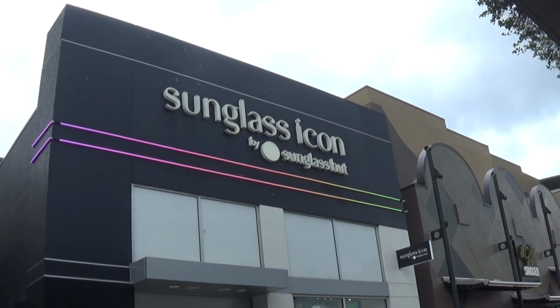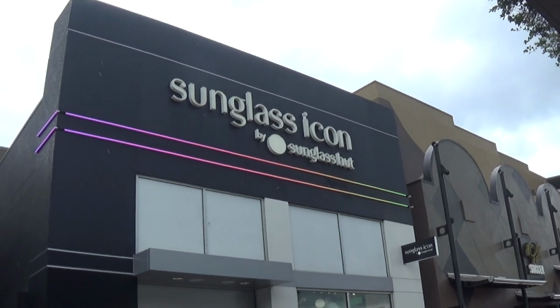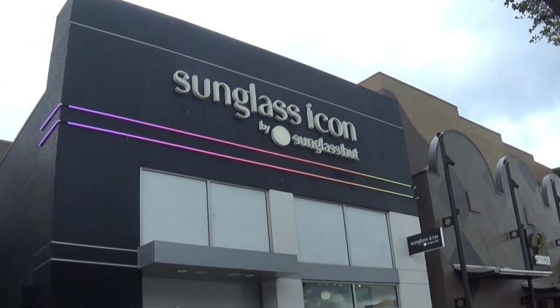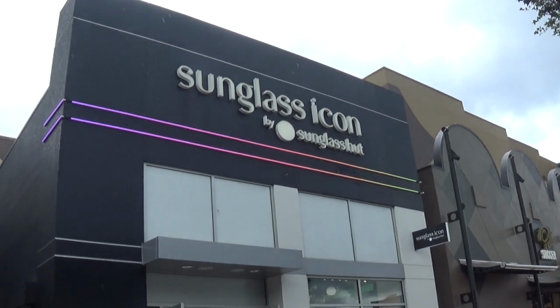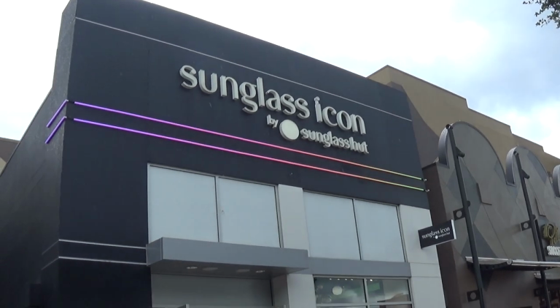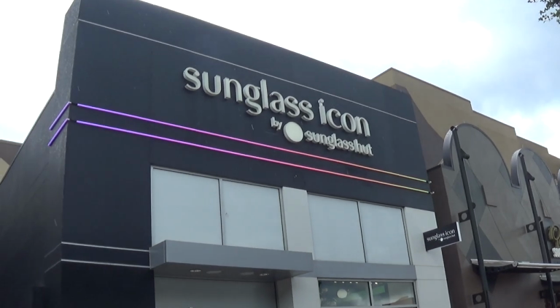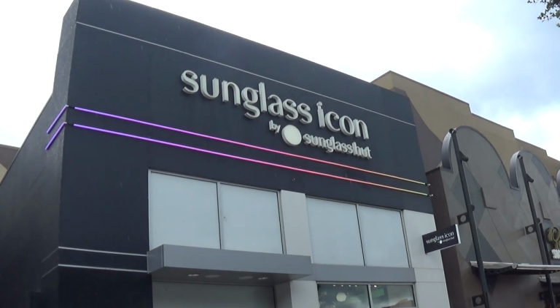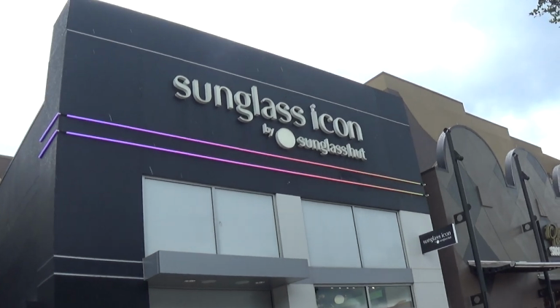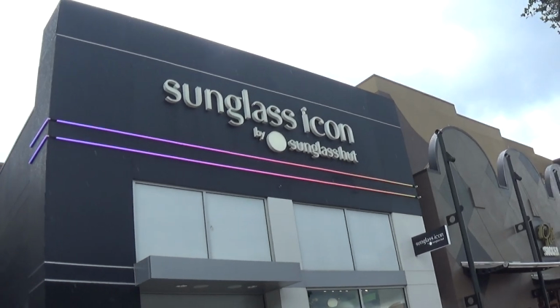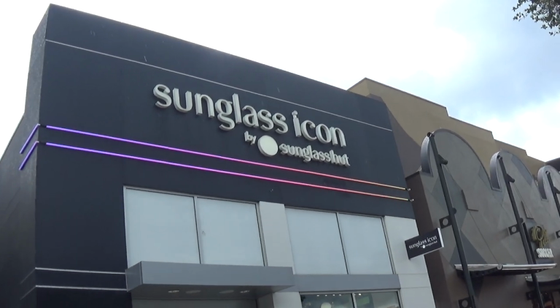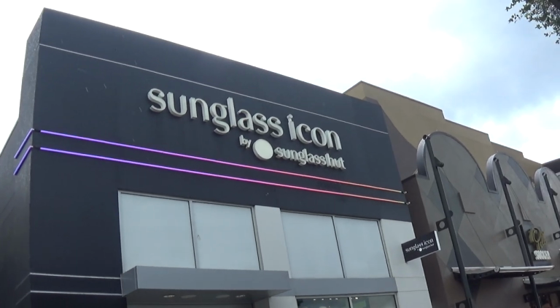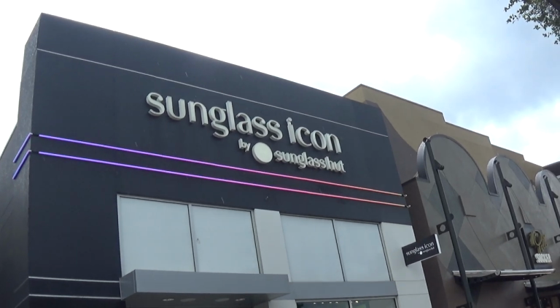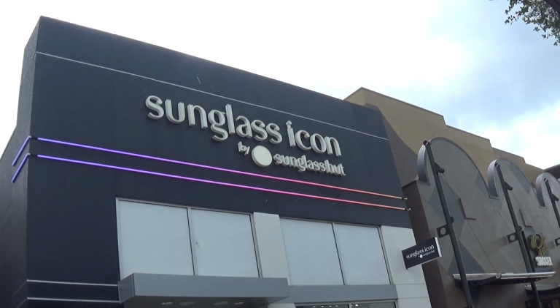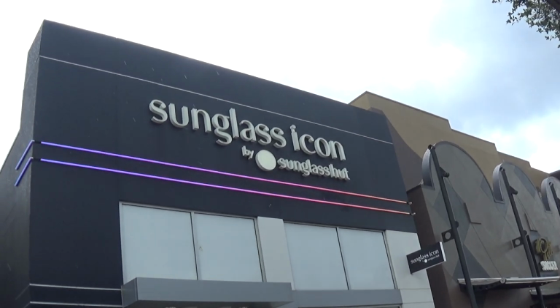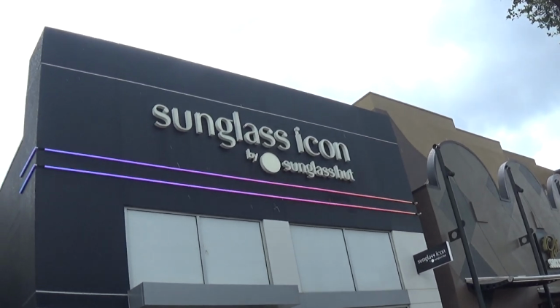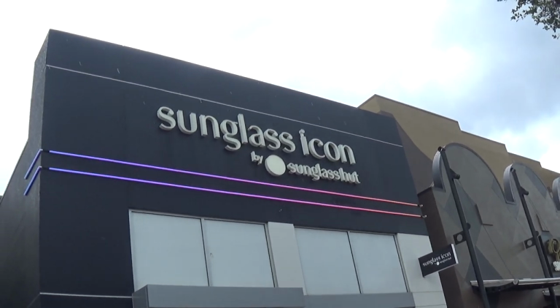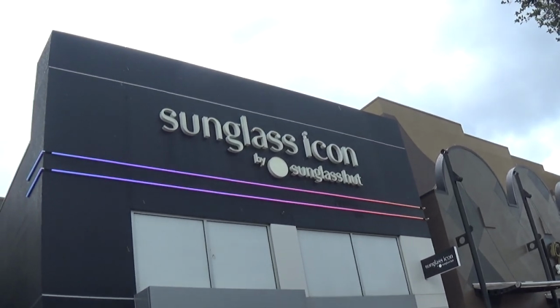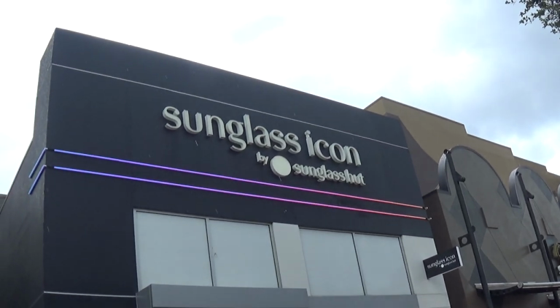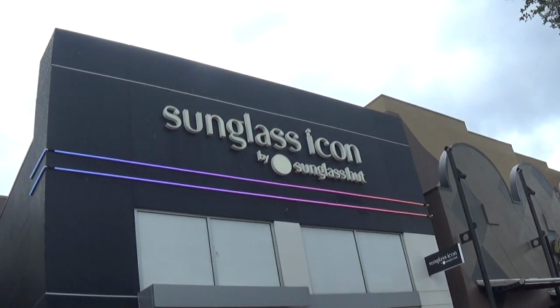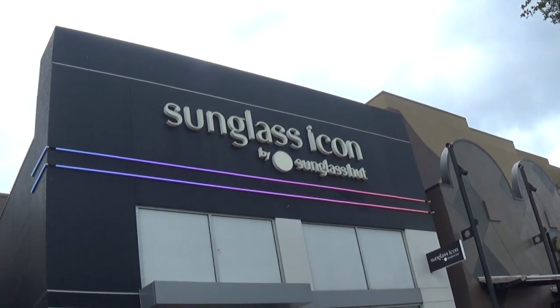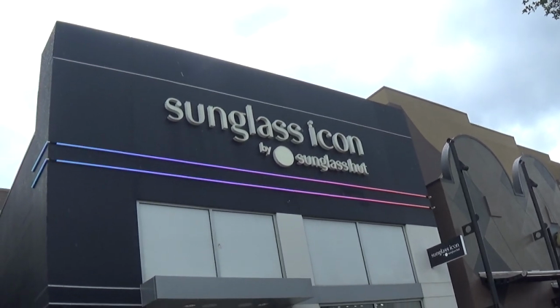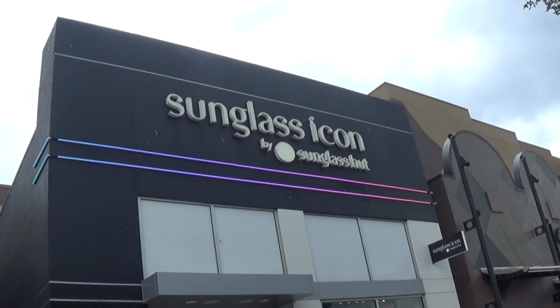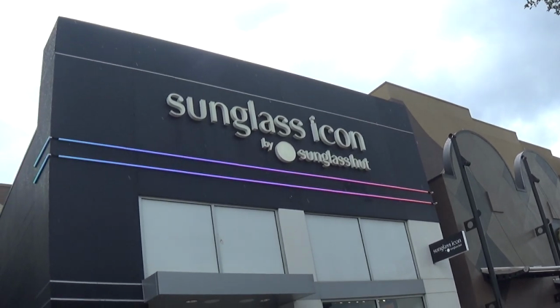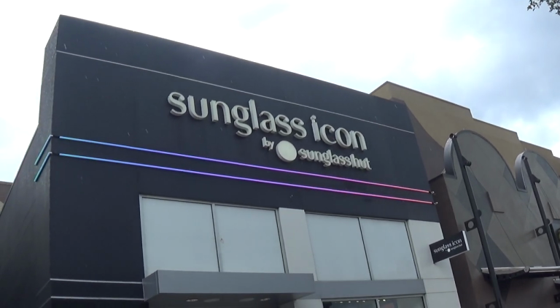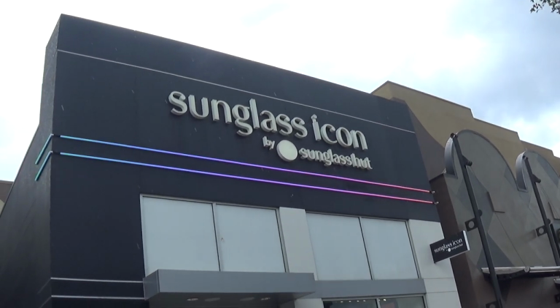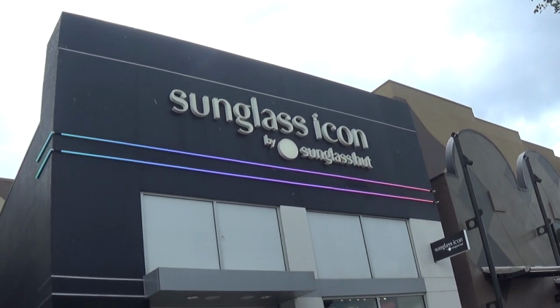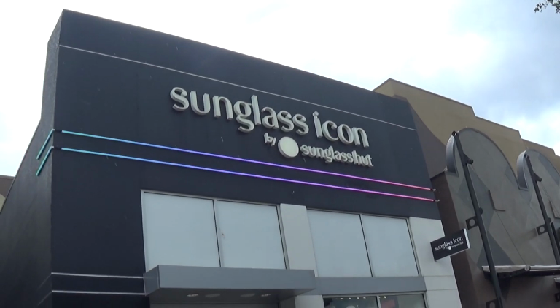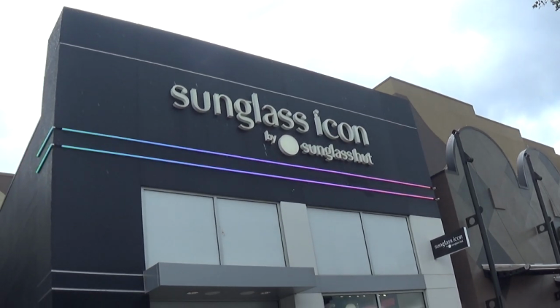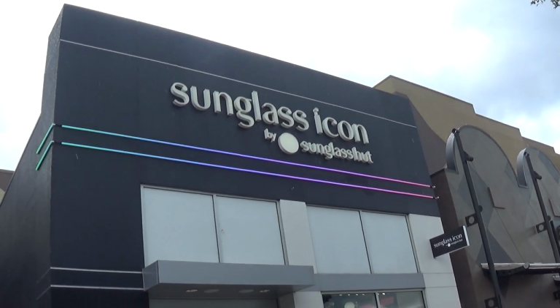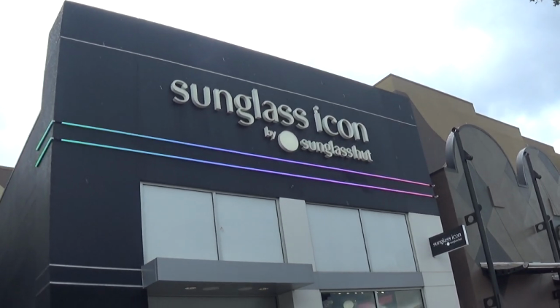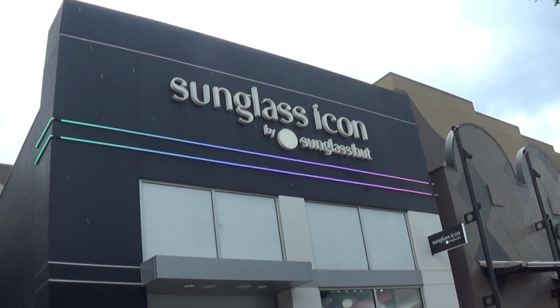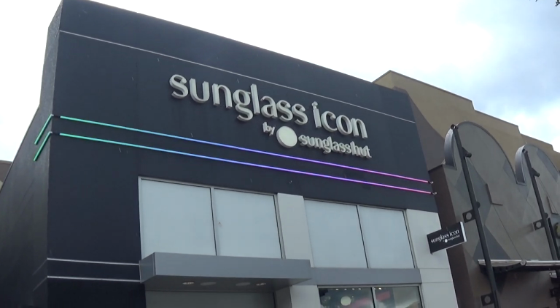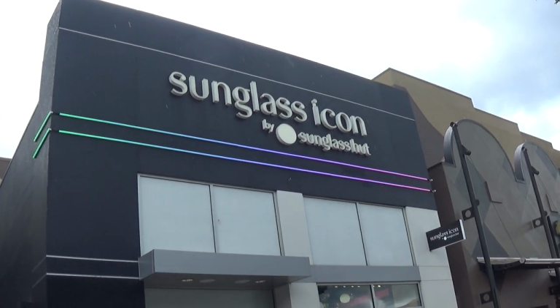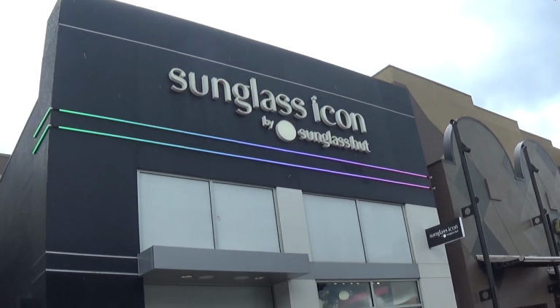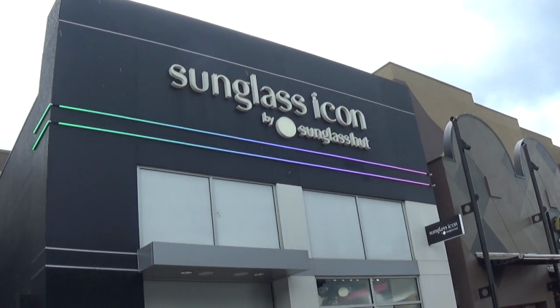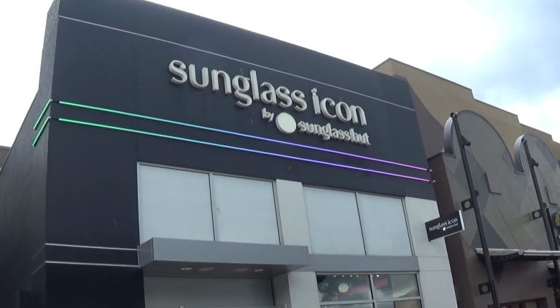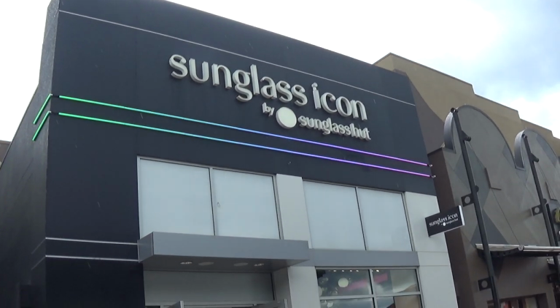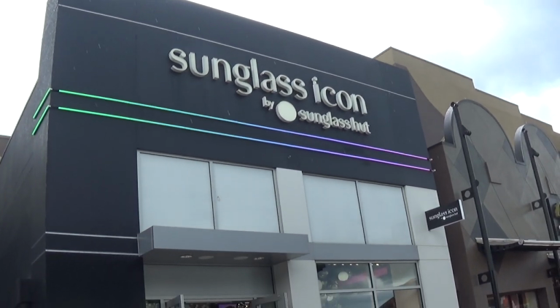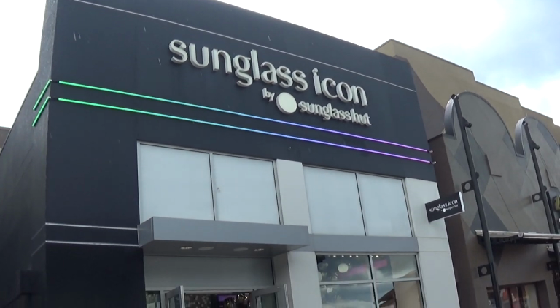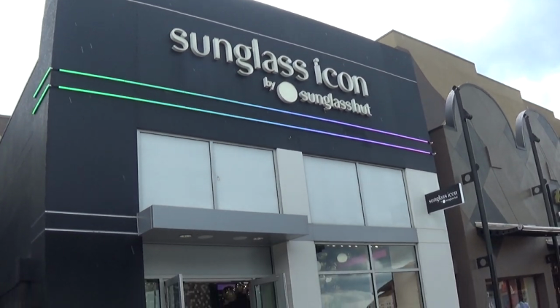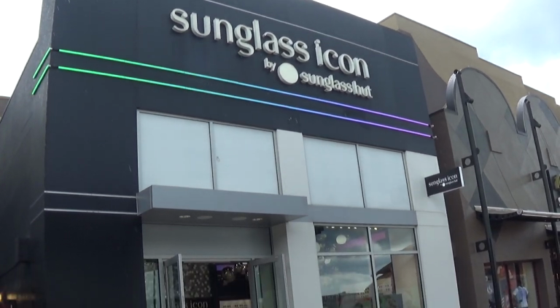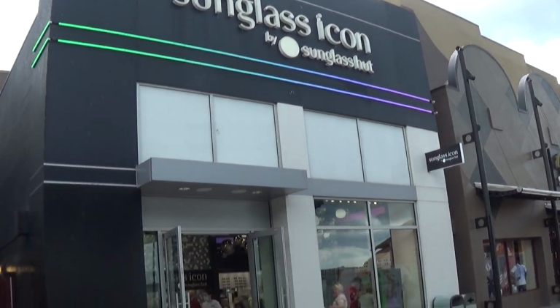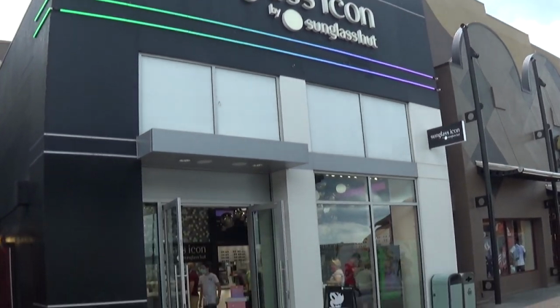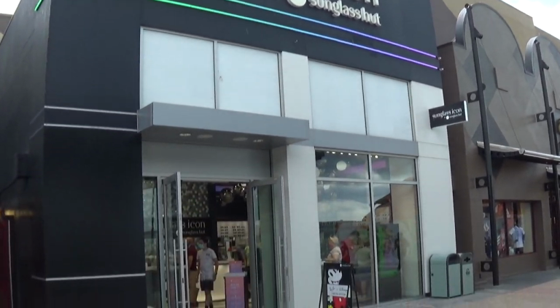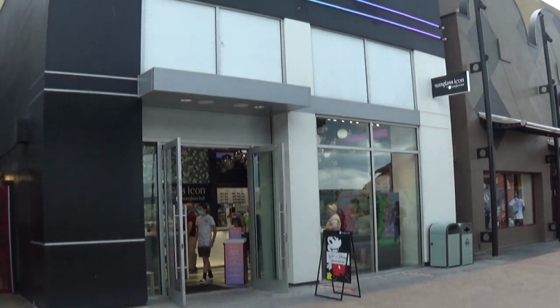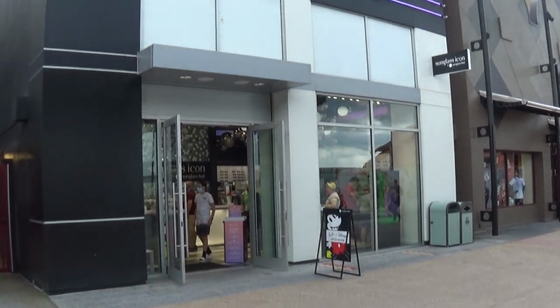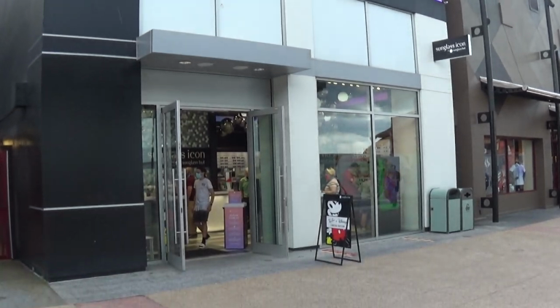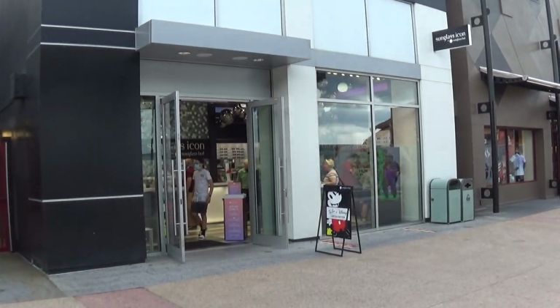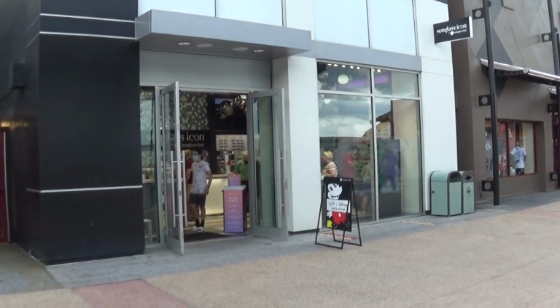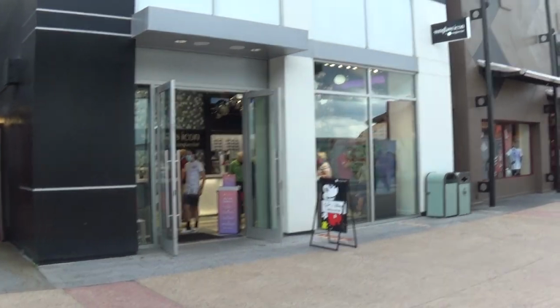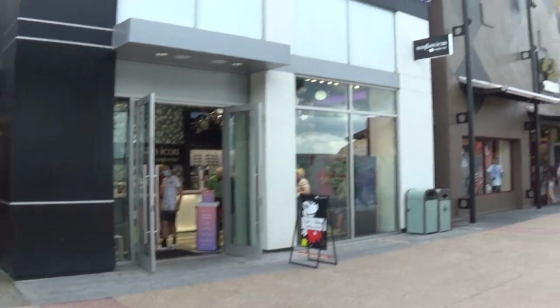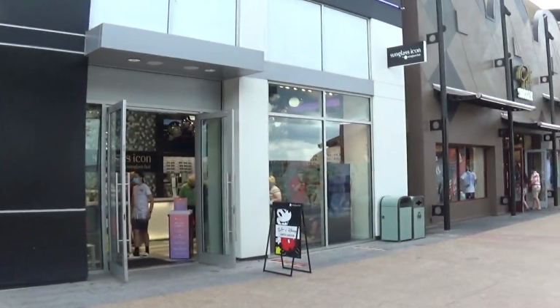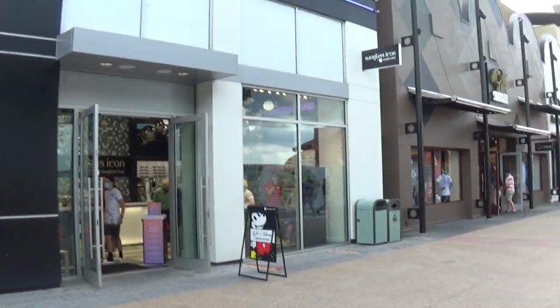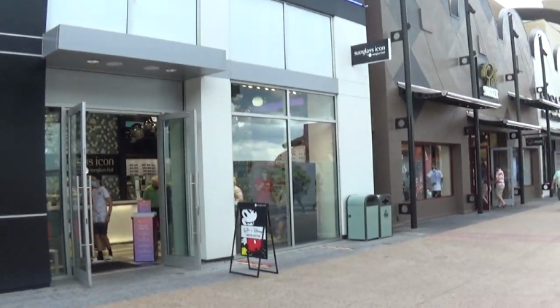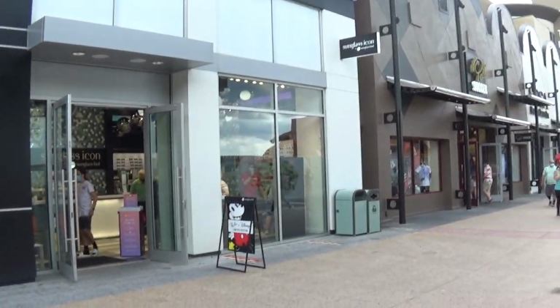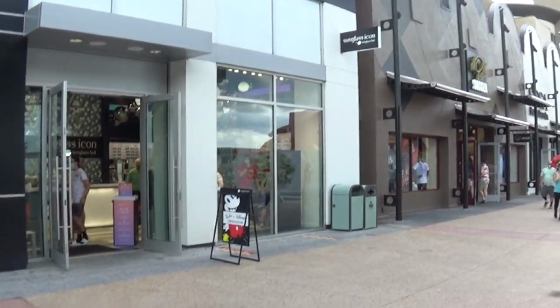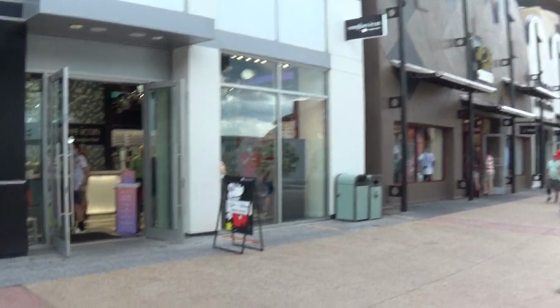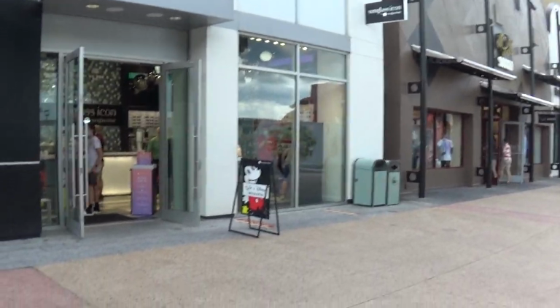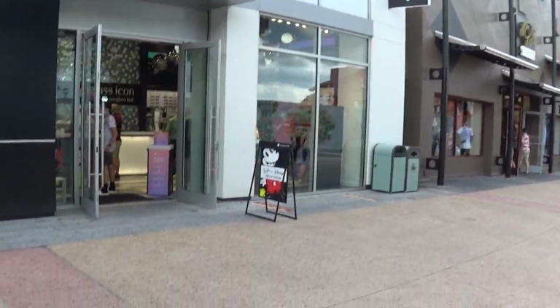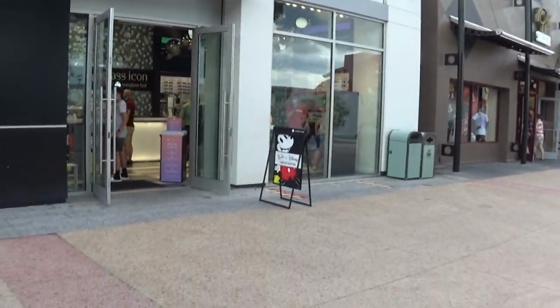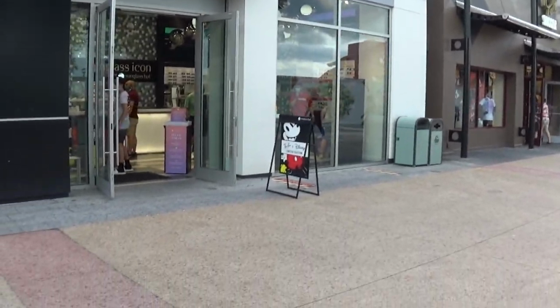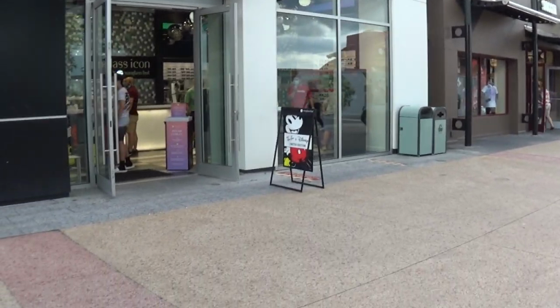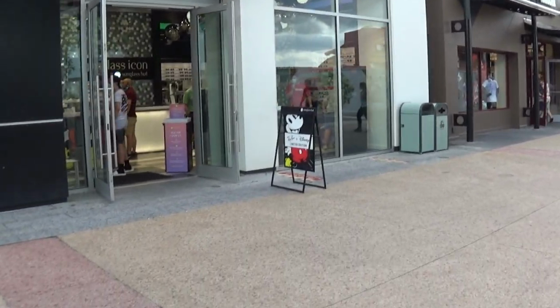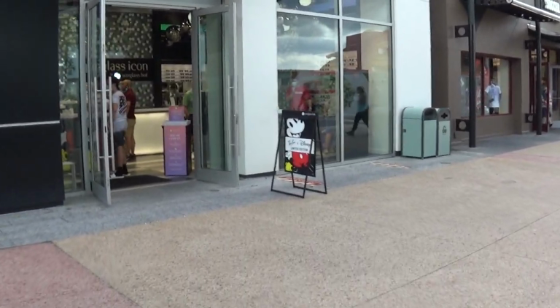Let's do a quick walk-through with Sunglass Icon by Sunglass Hut. Gotta be quick because it's raining.